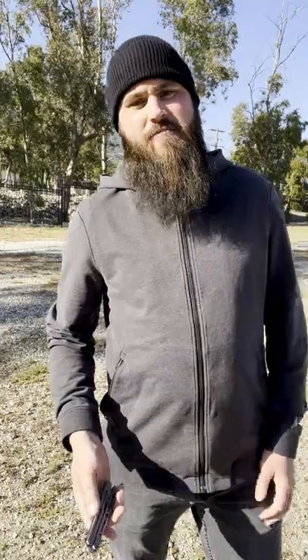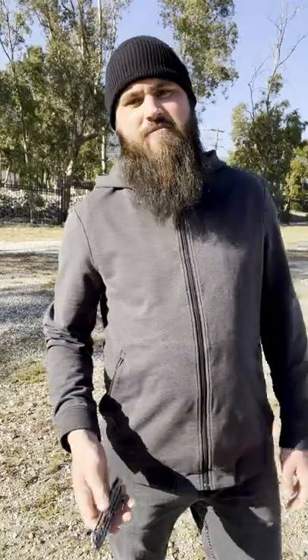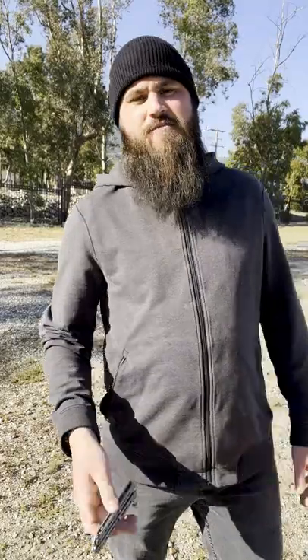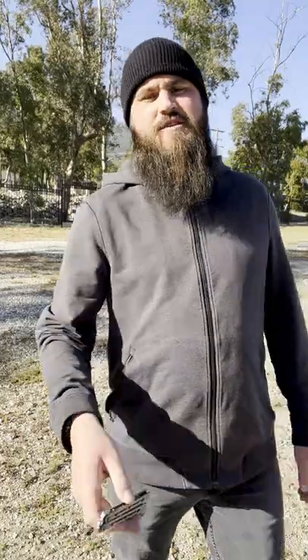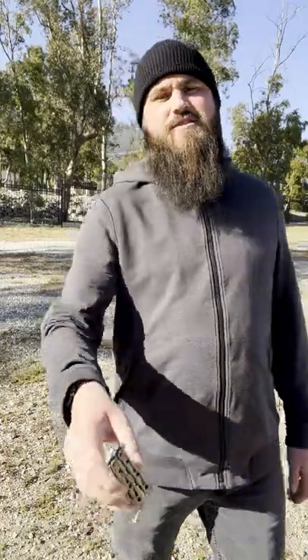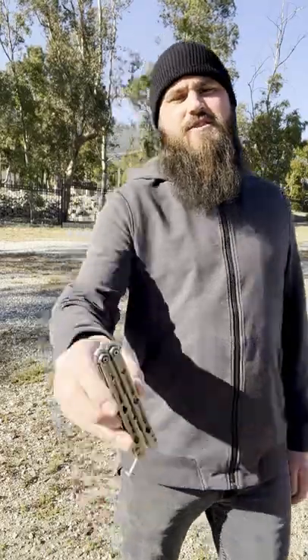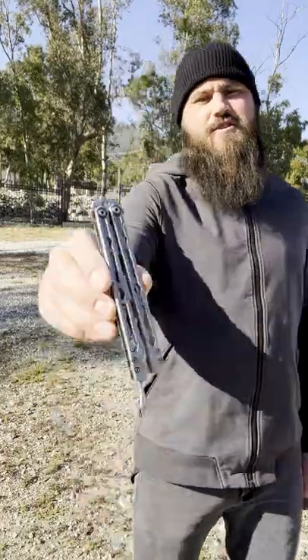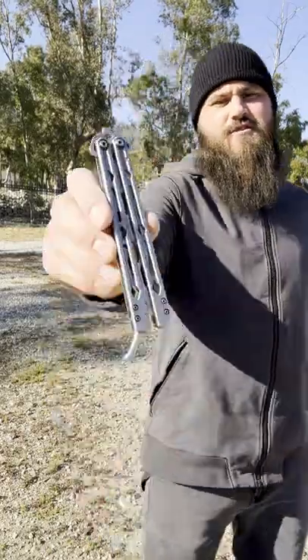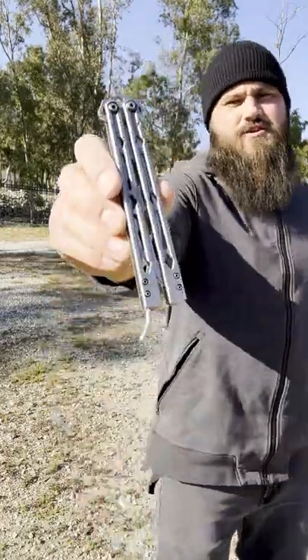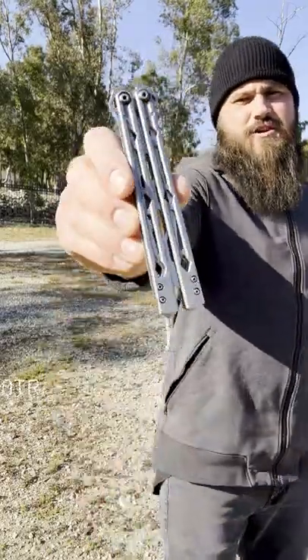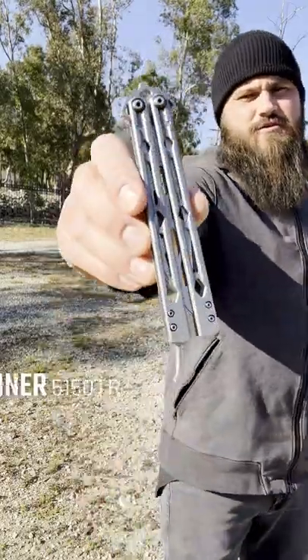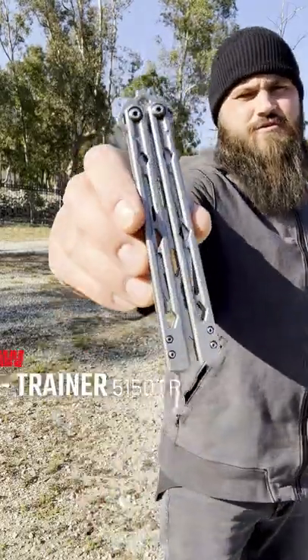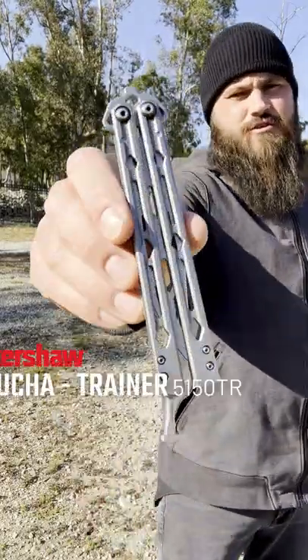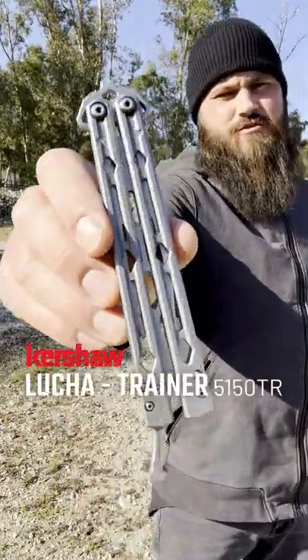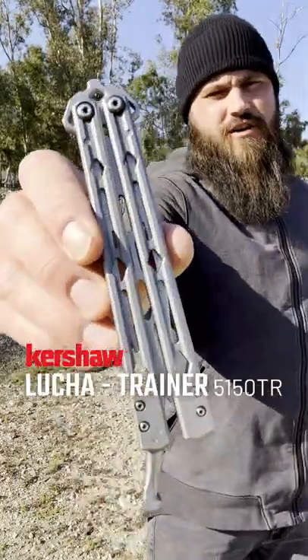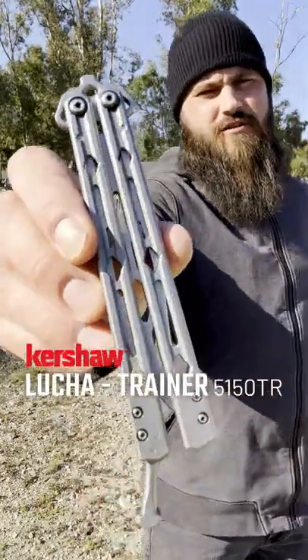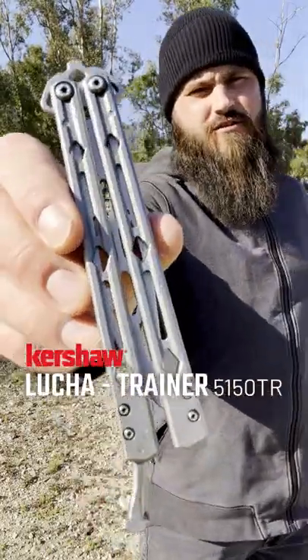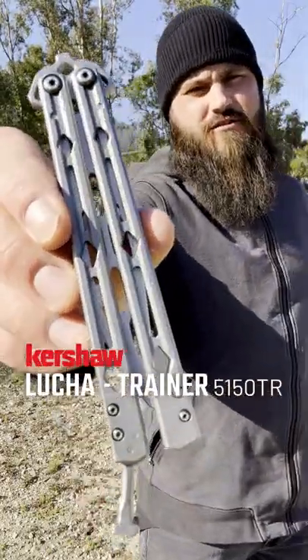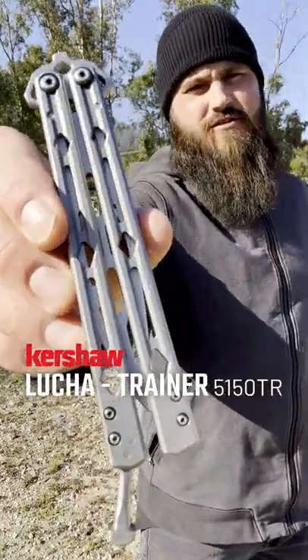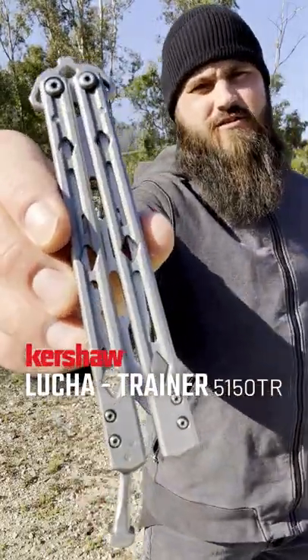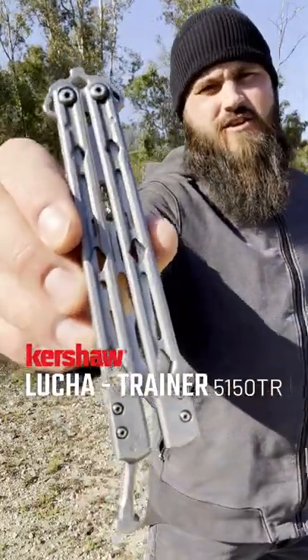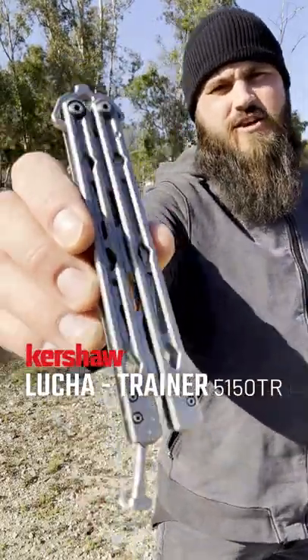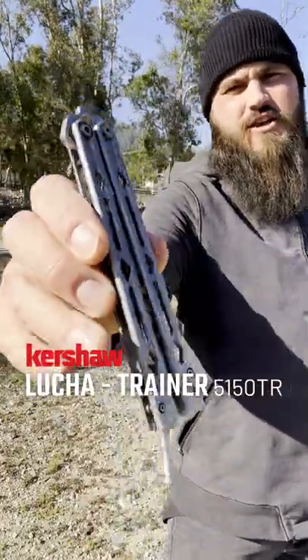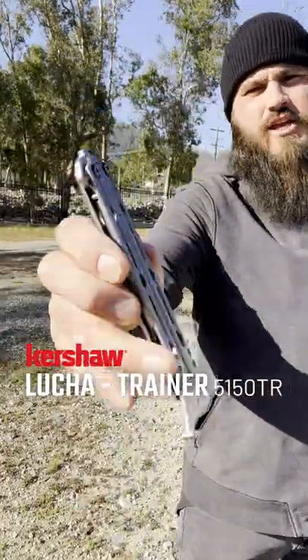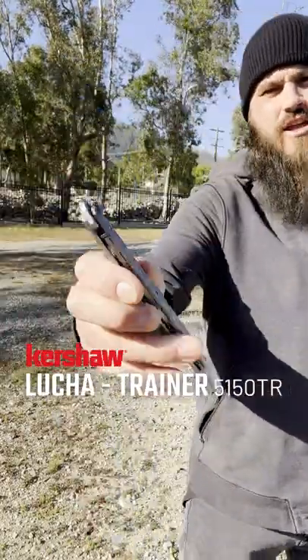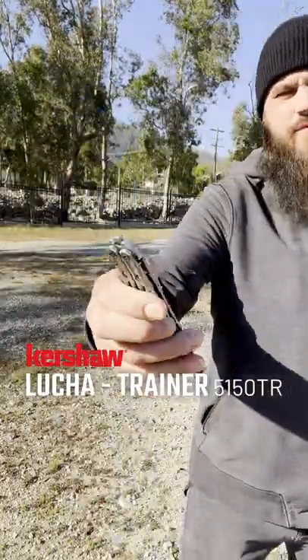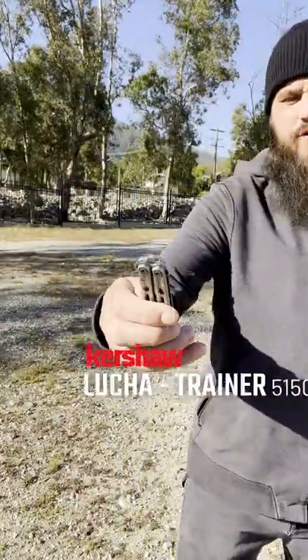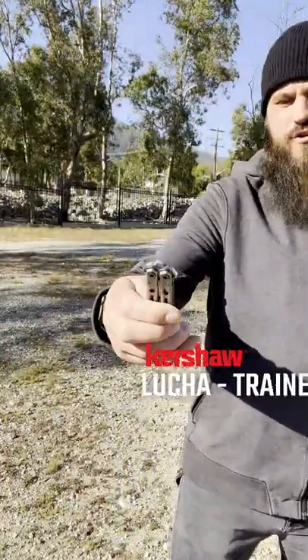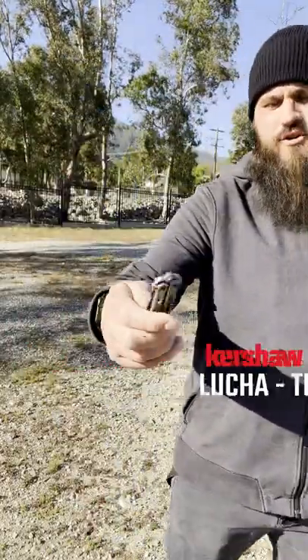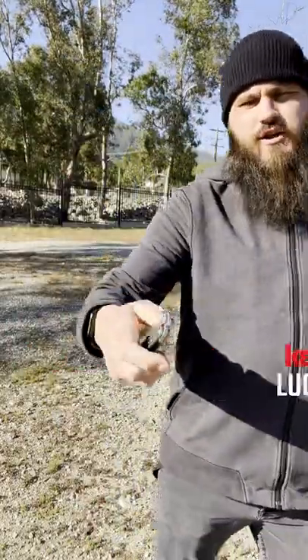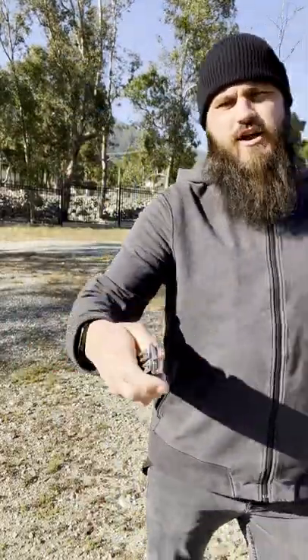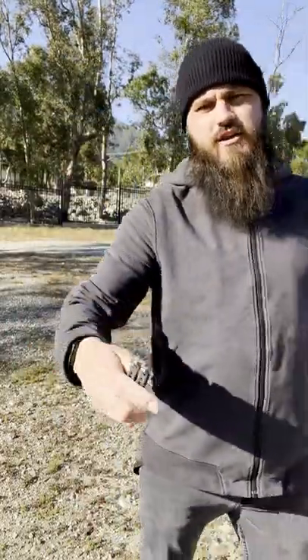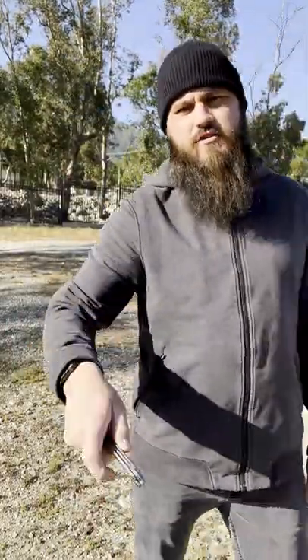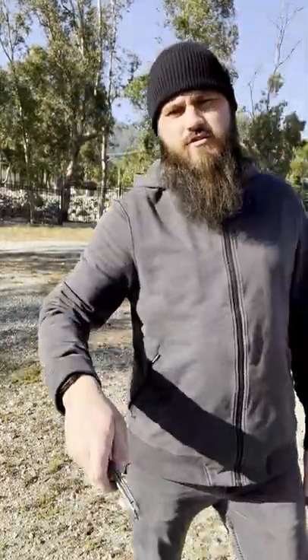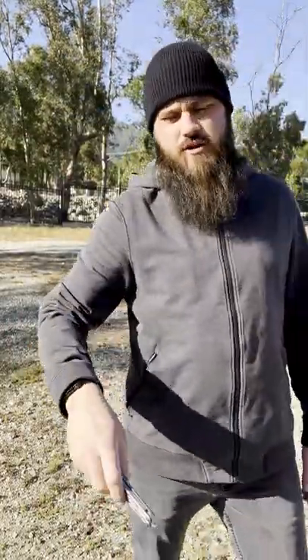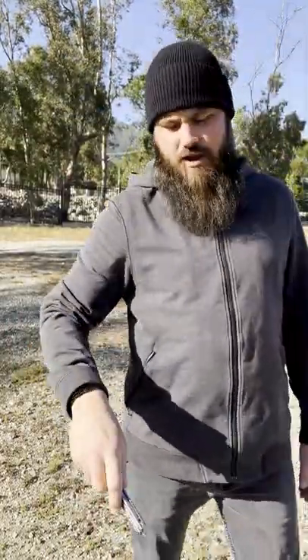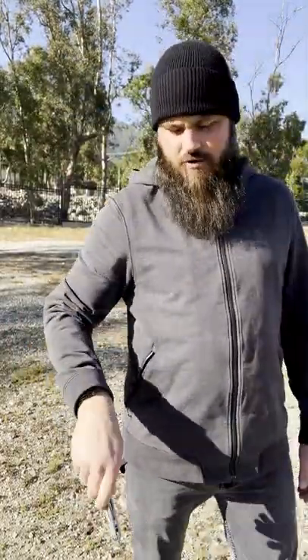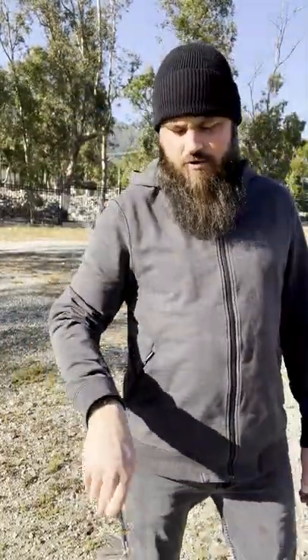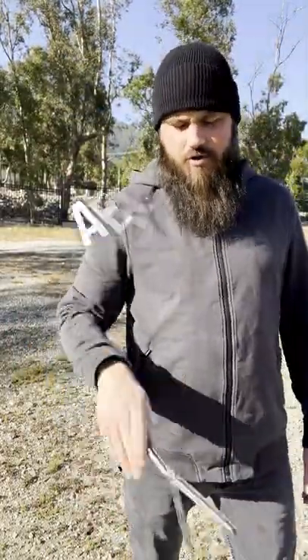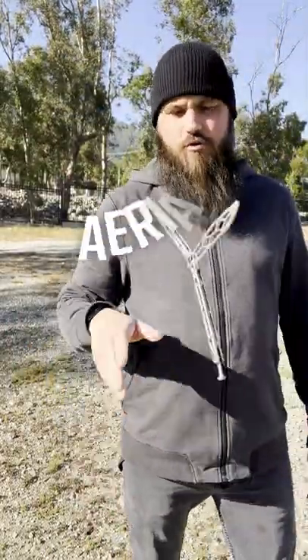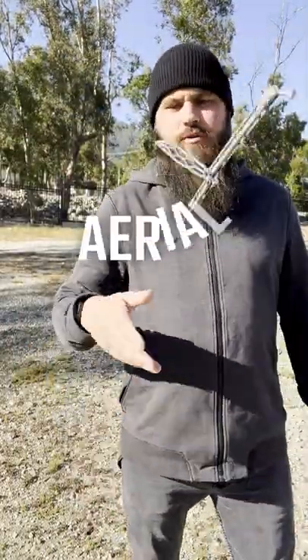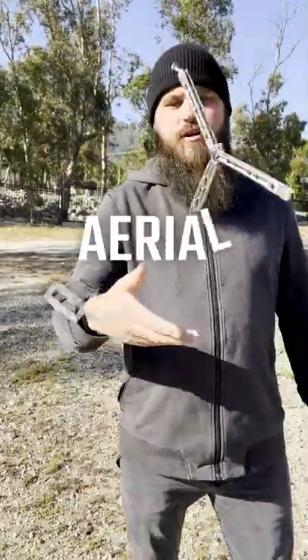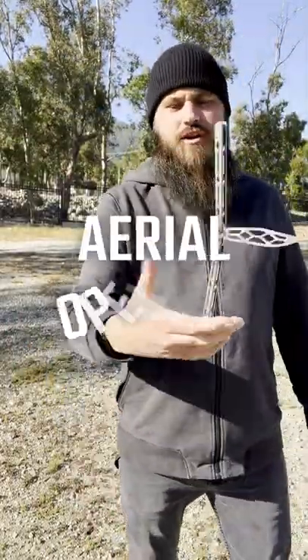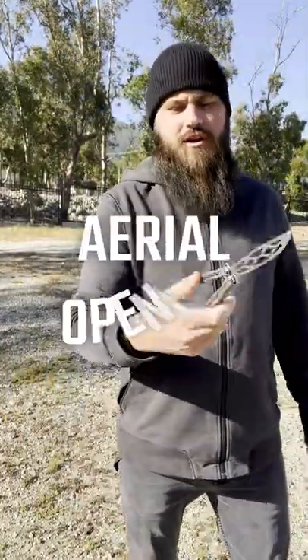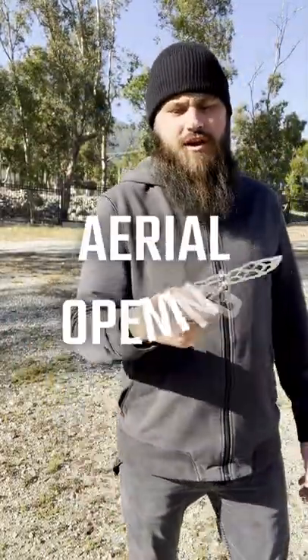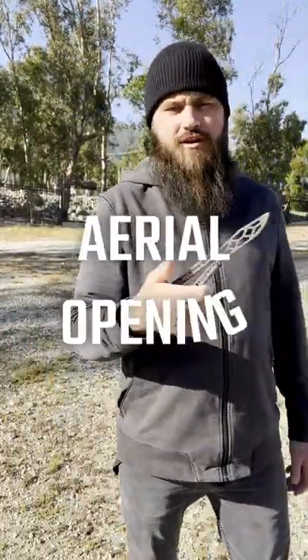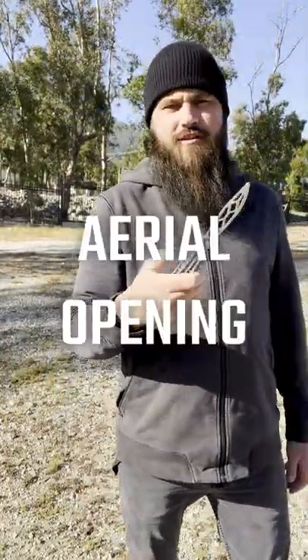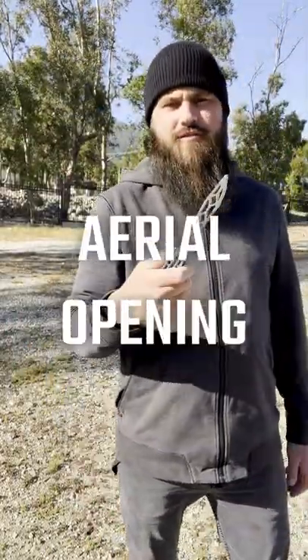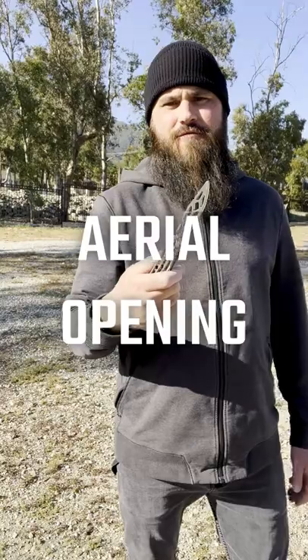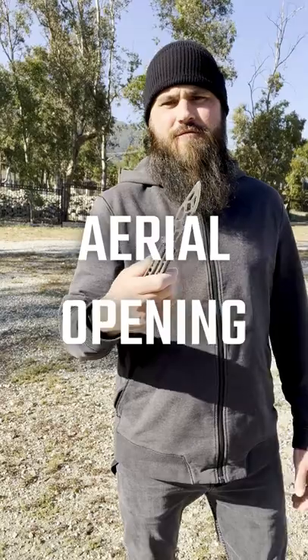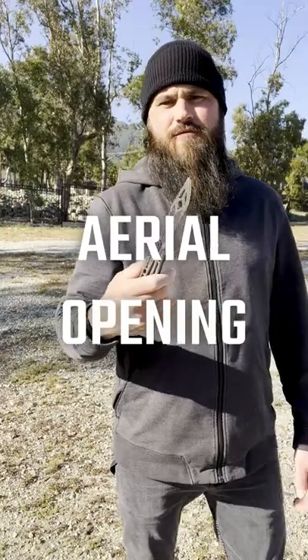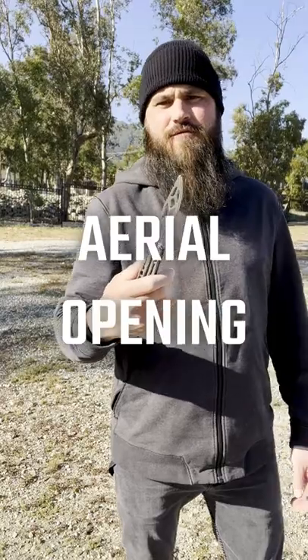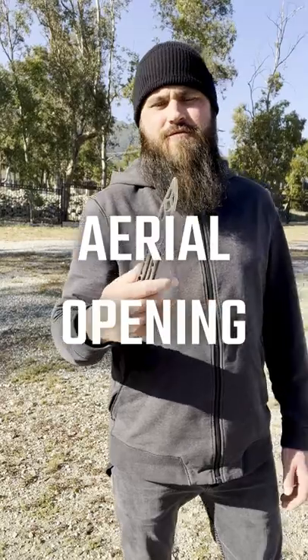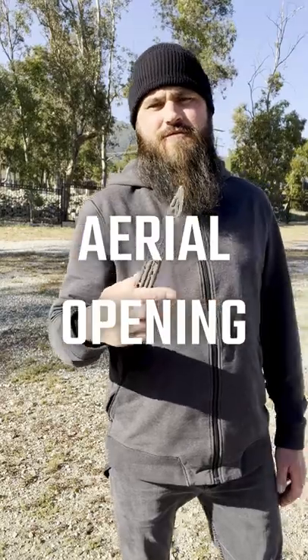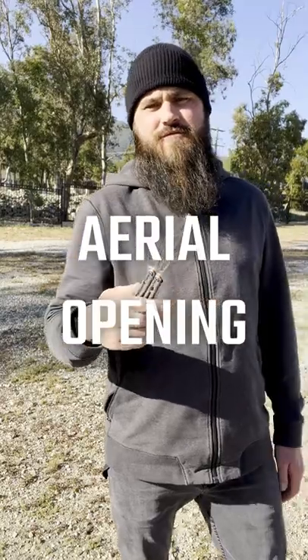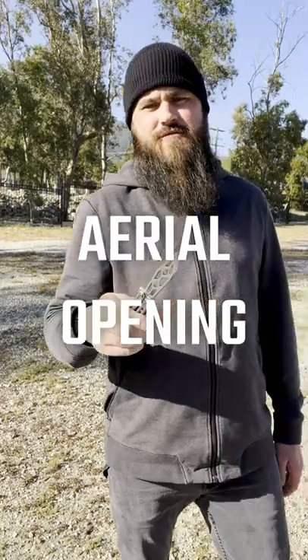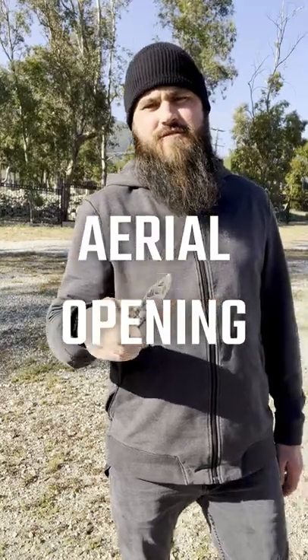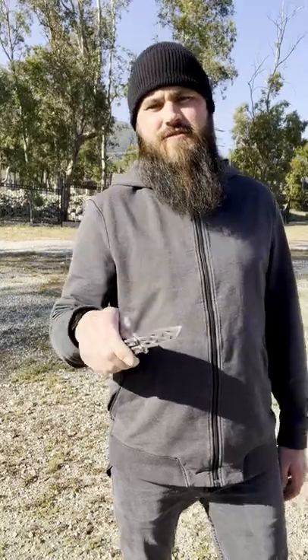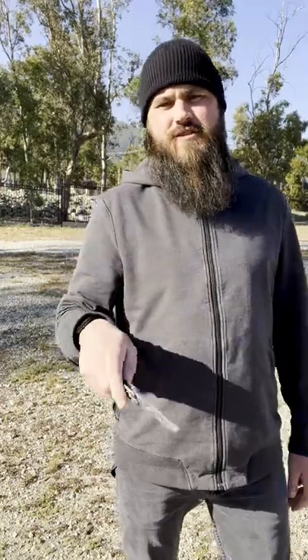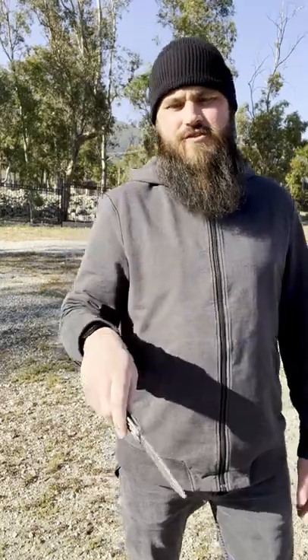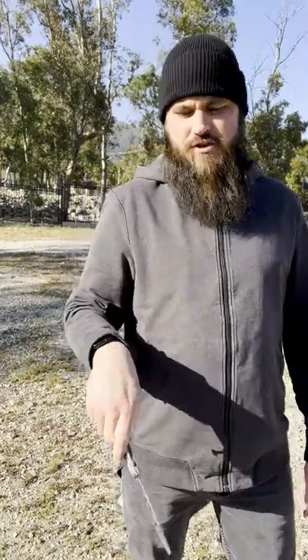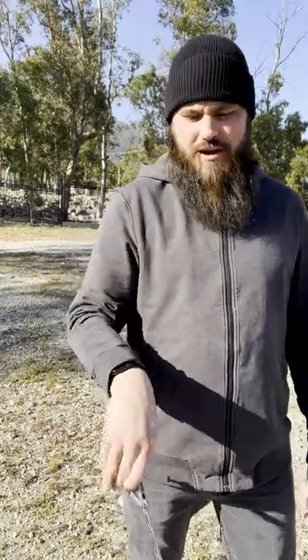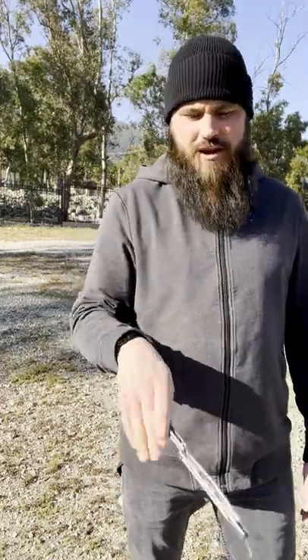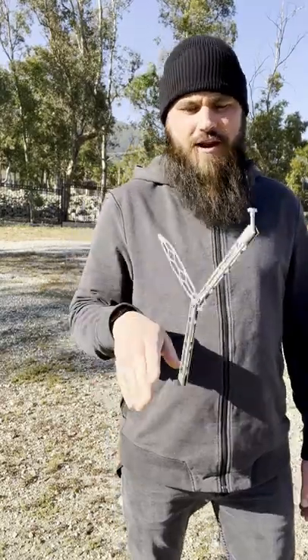This is the Kershaw Lucha Trainer. I'm going to show you how to do the aerial opening today. Let's check it out.